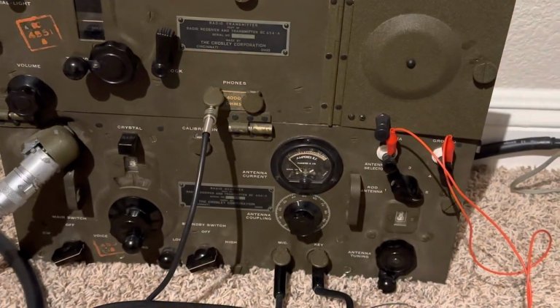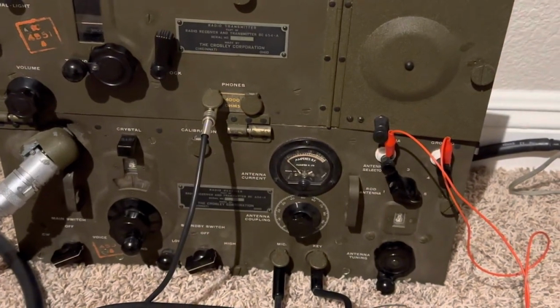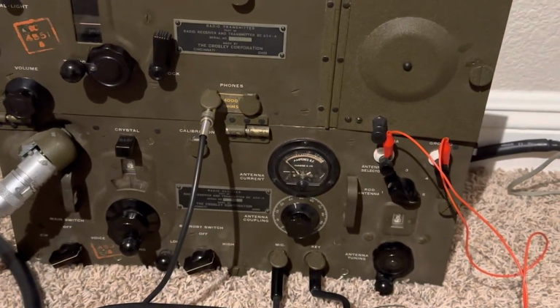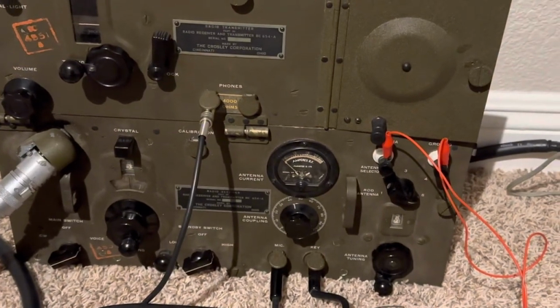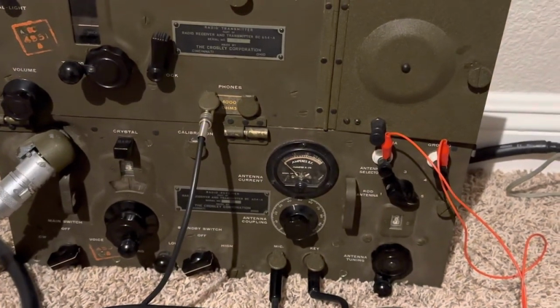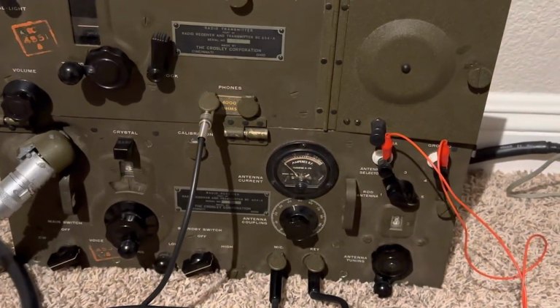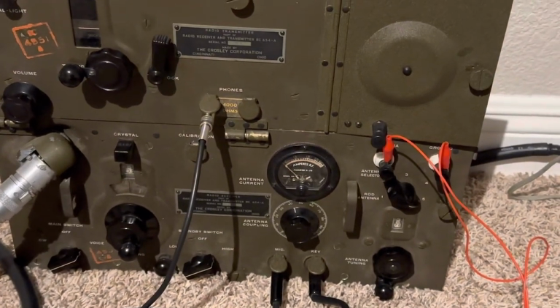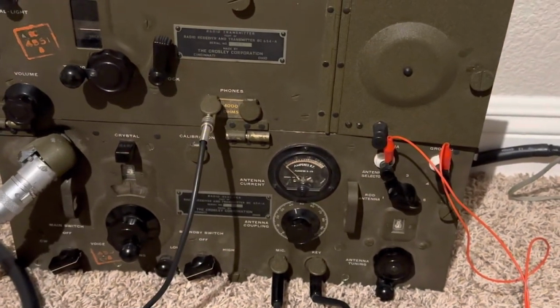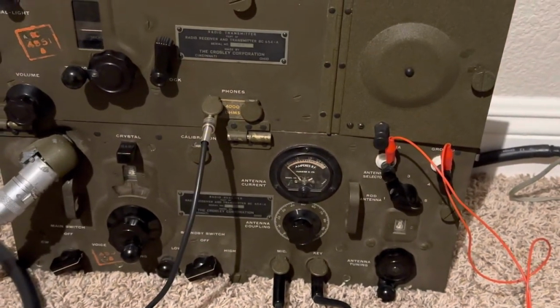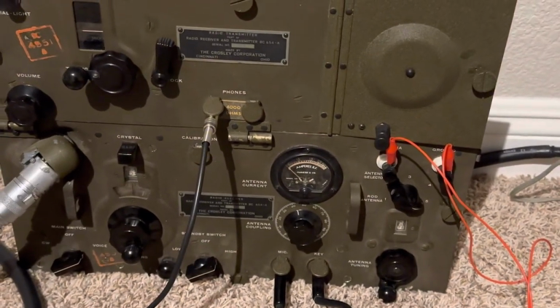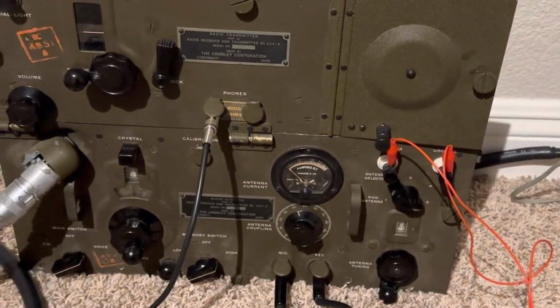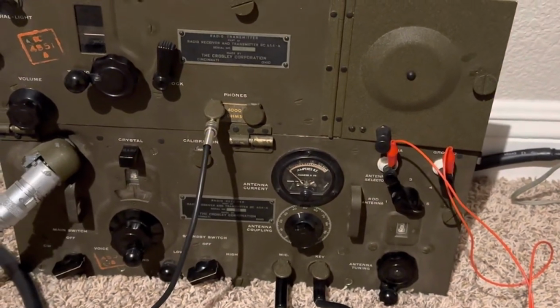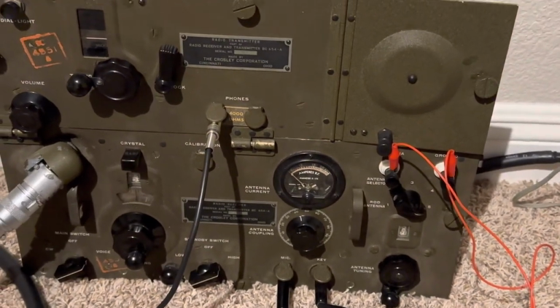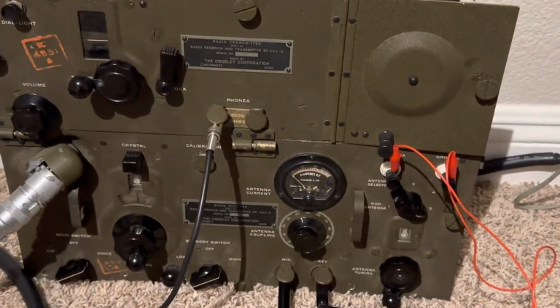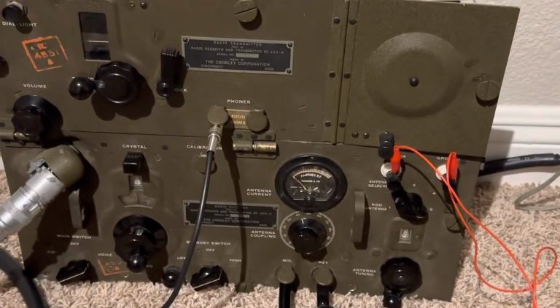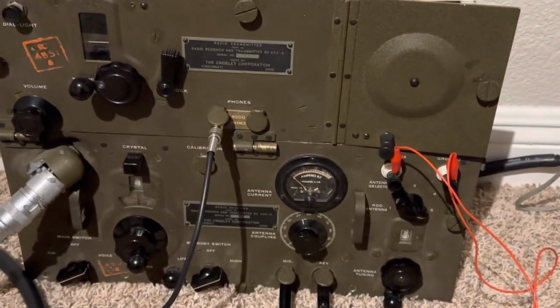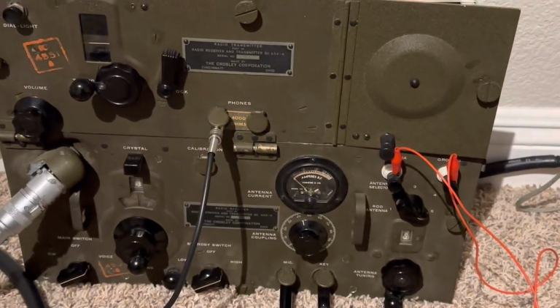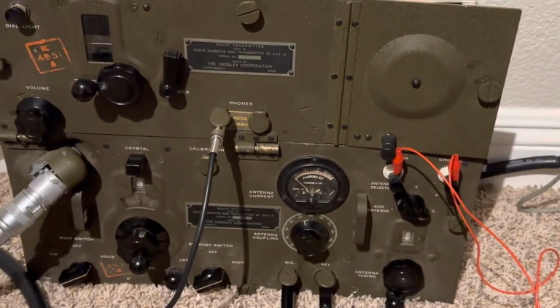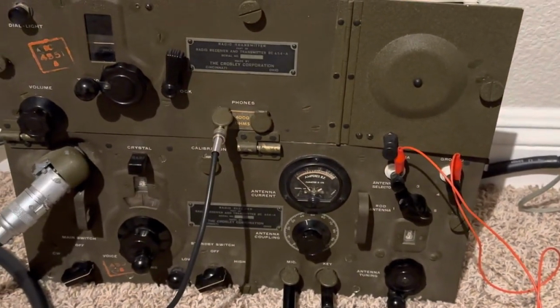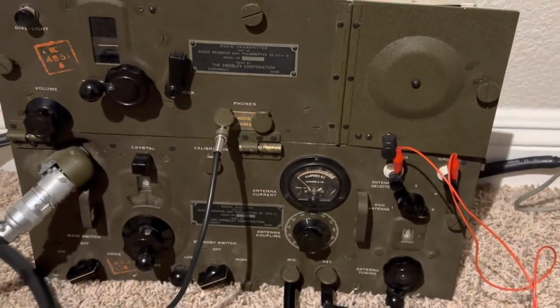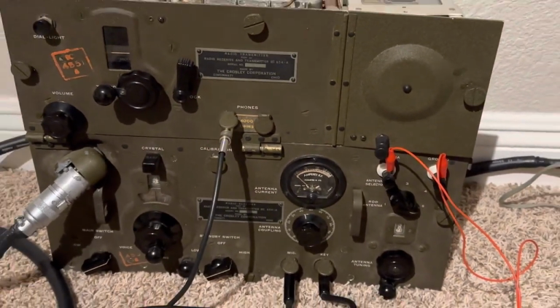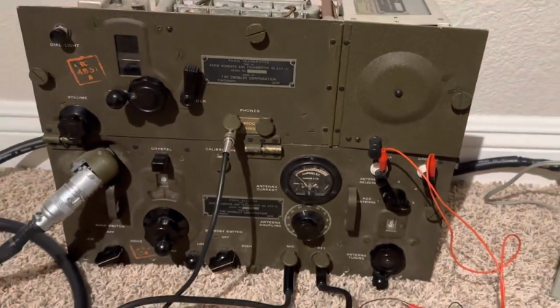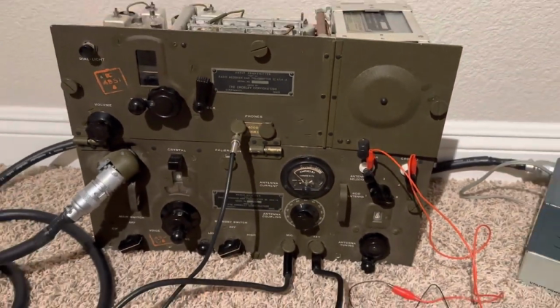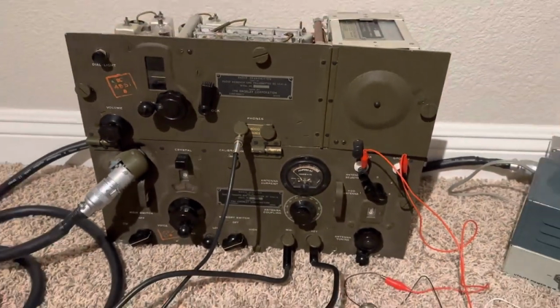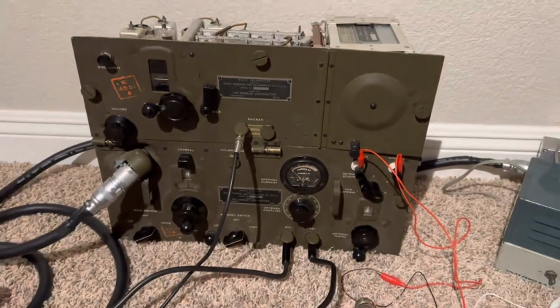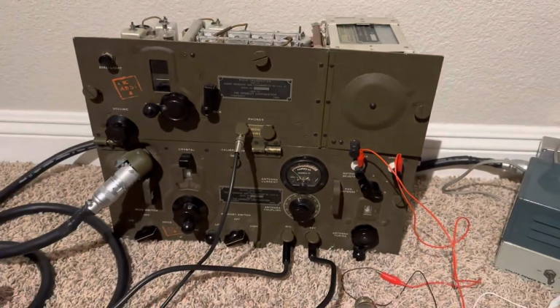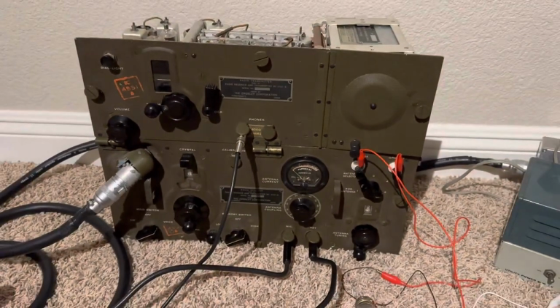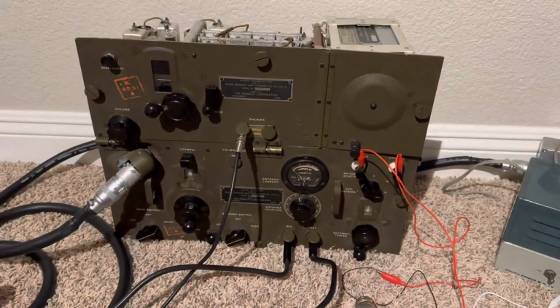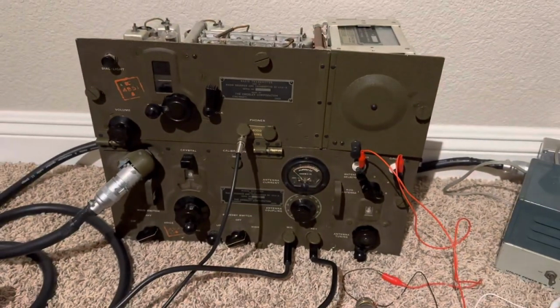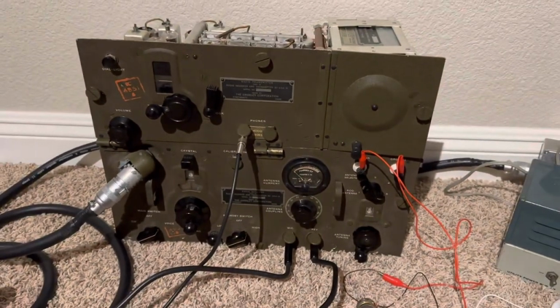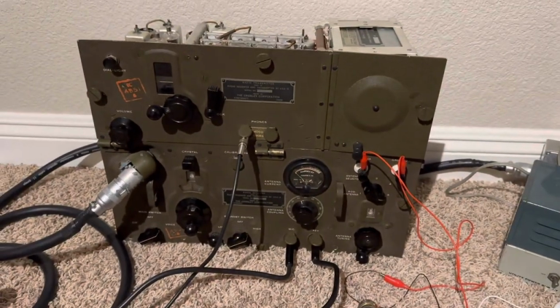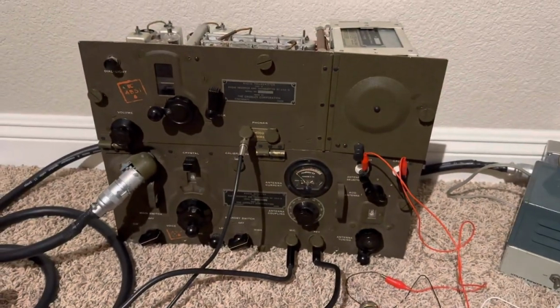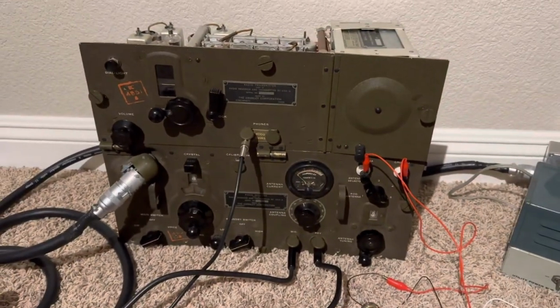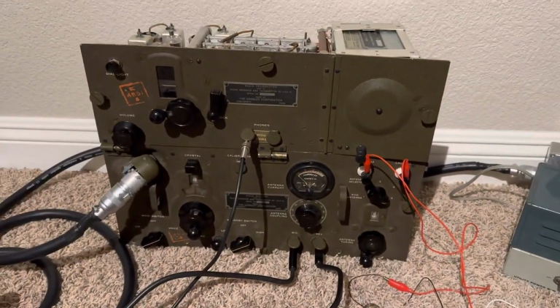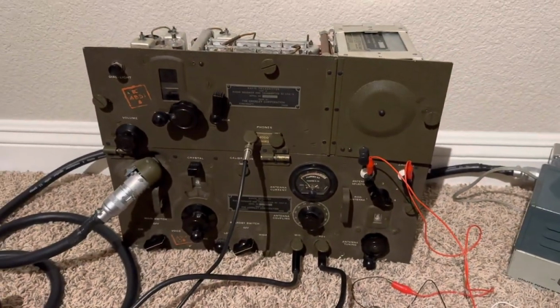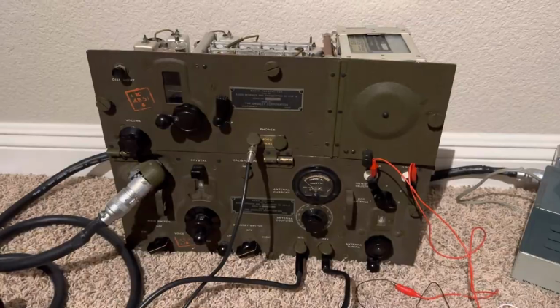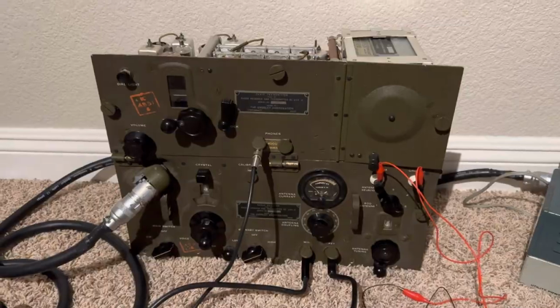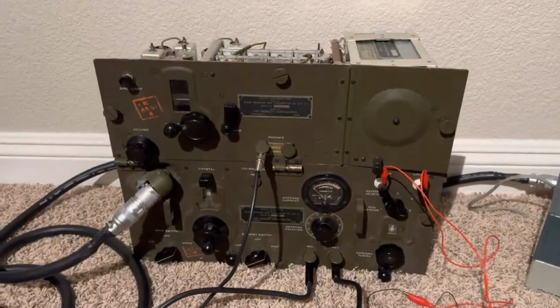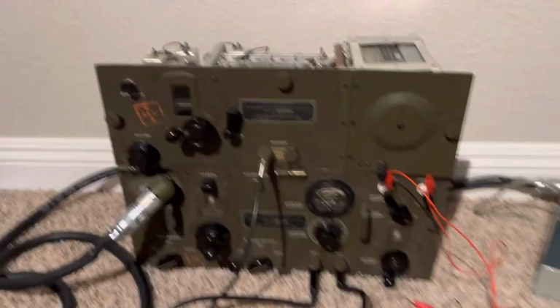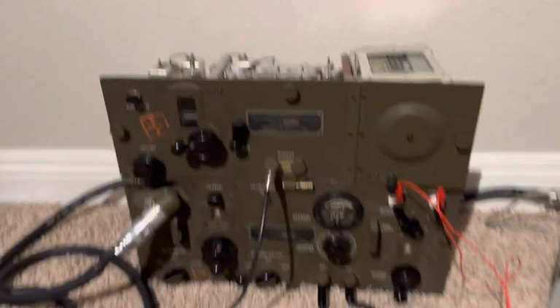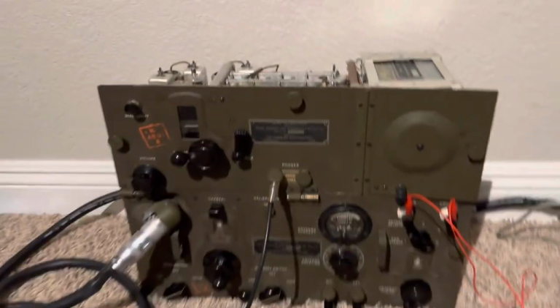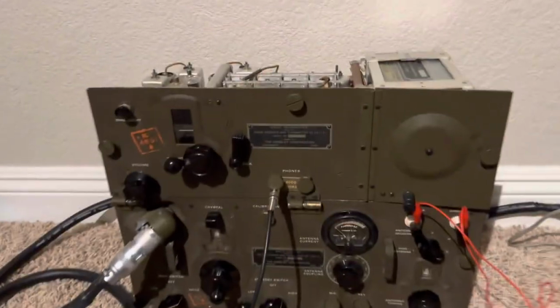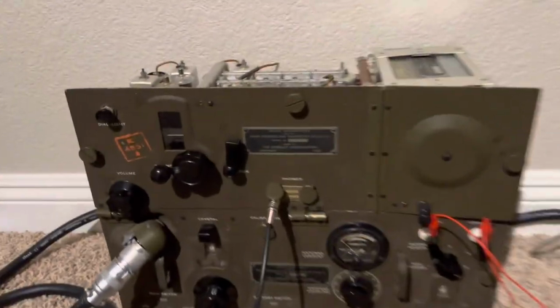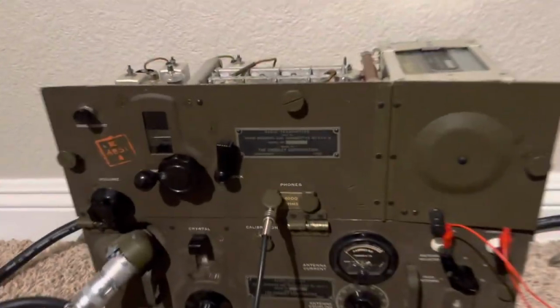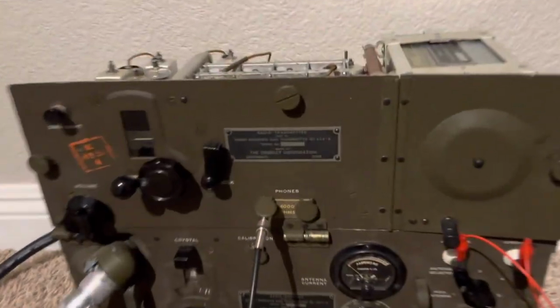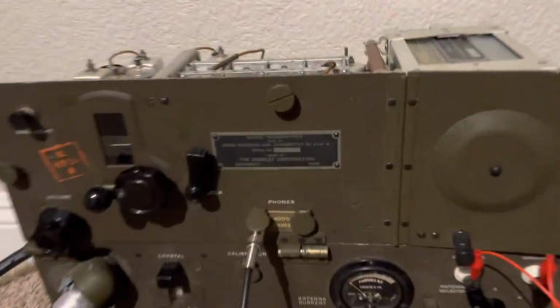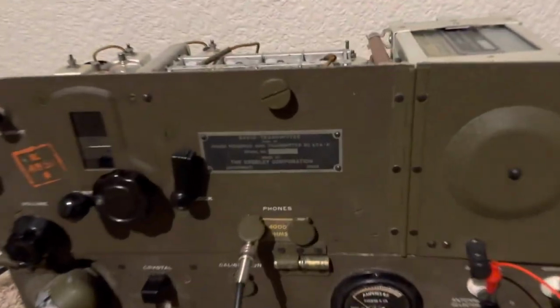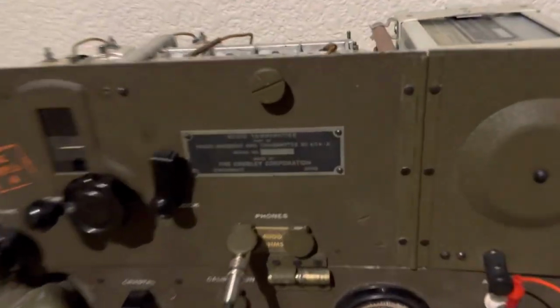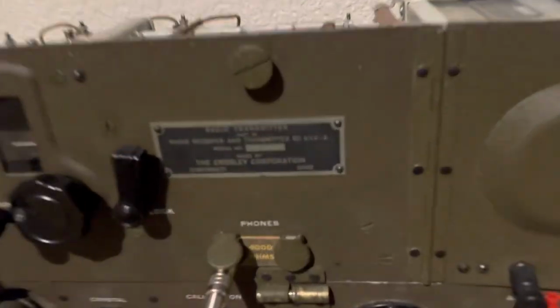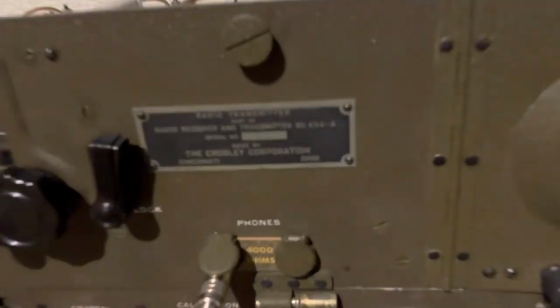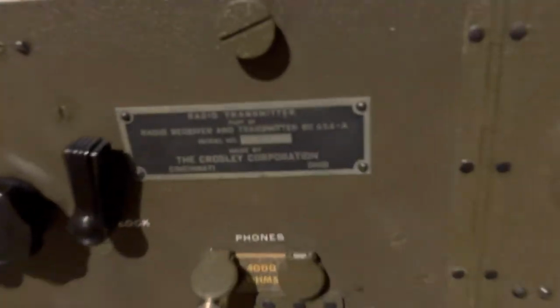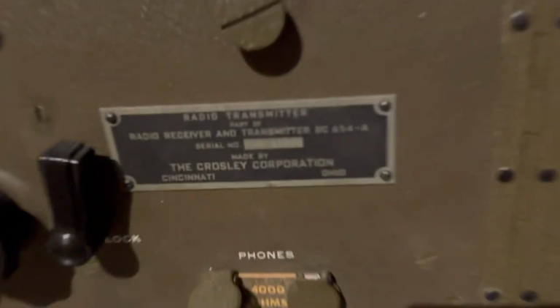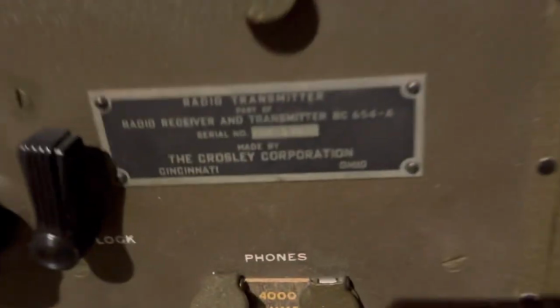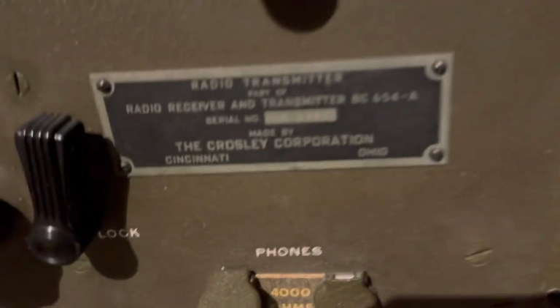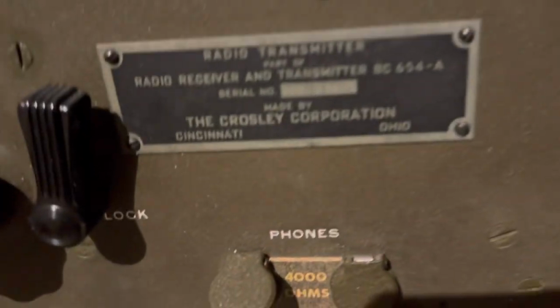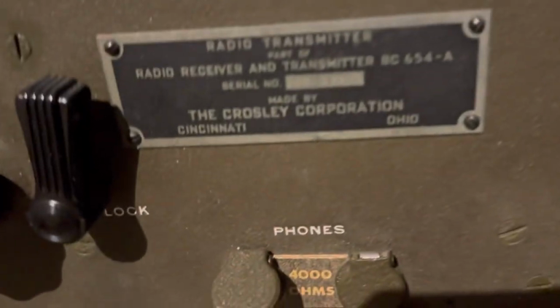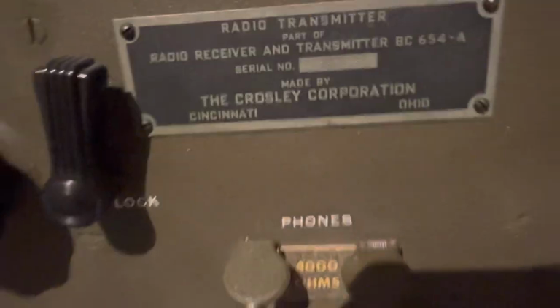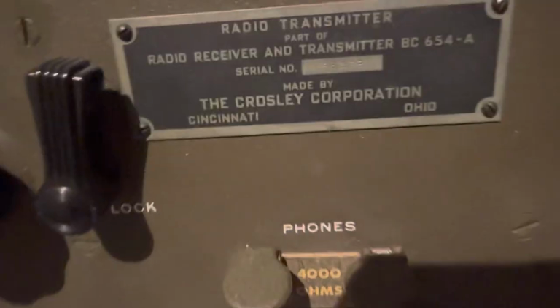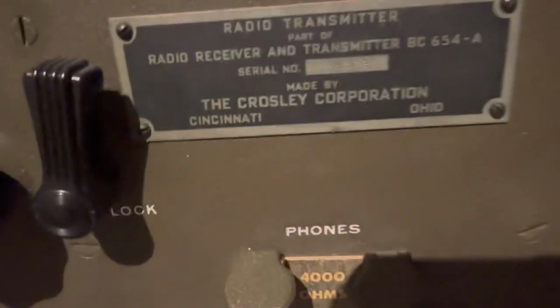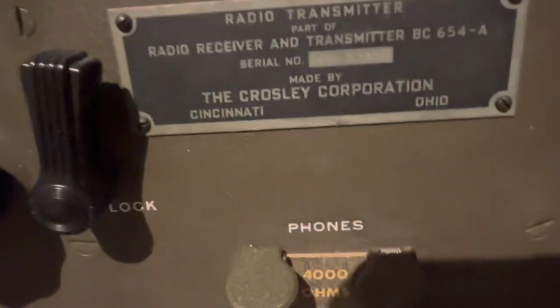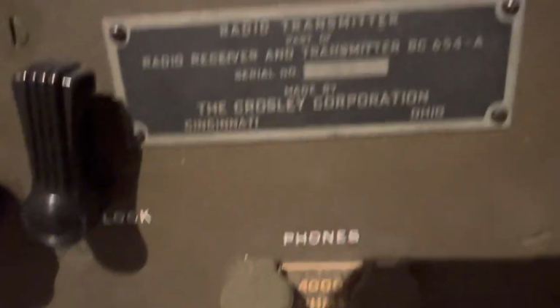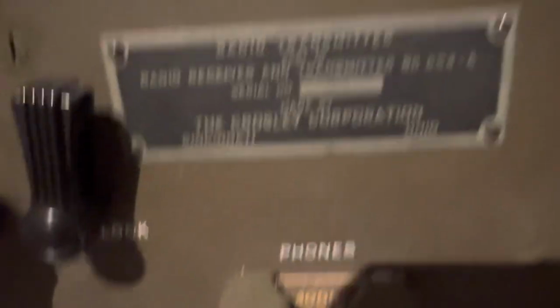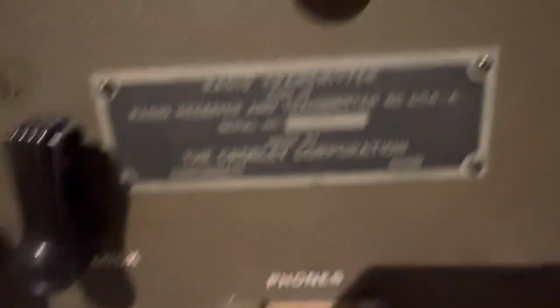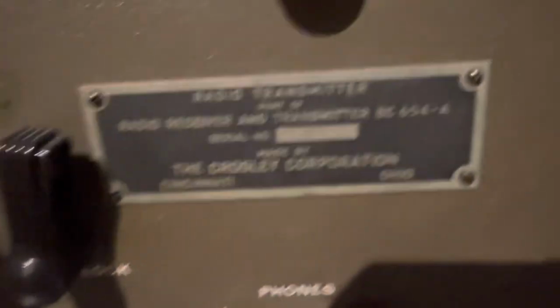Hello friends and followers. I'm still working on the World War II radio, the BC-654-alpha.